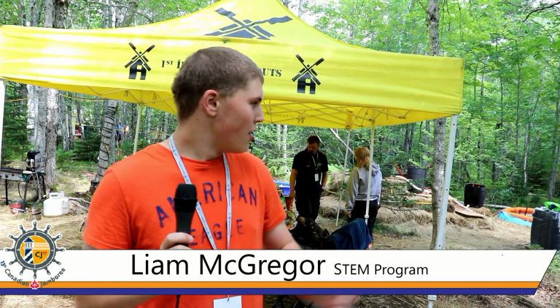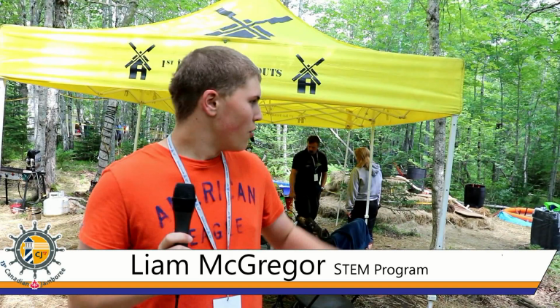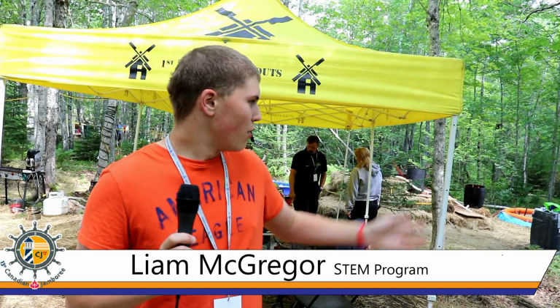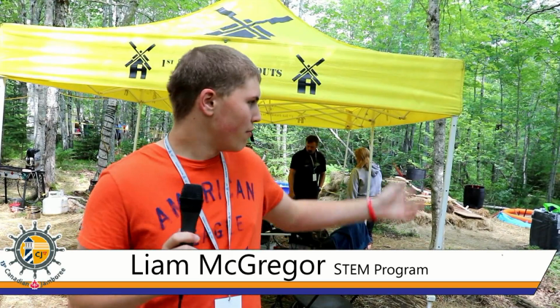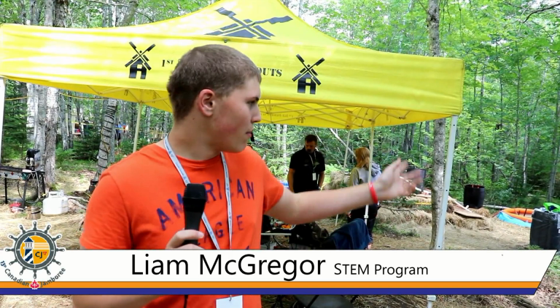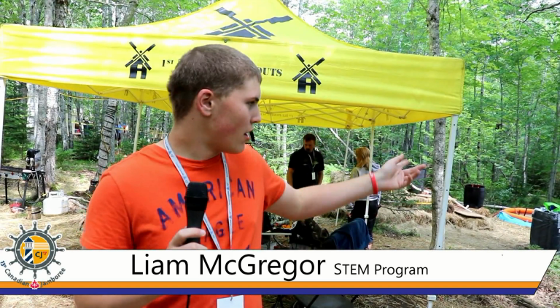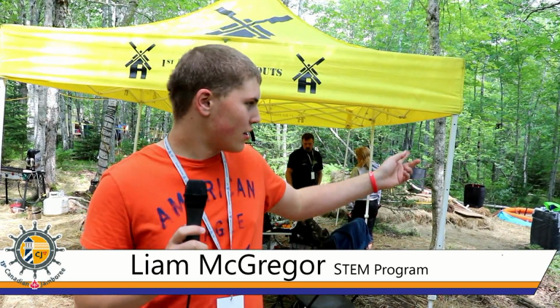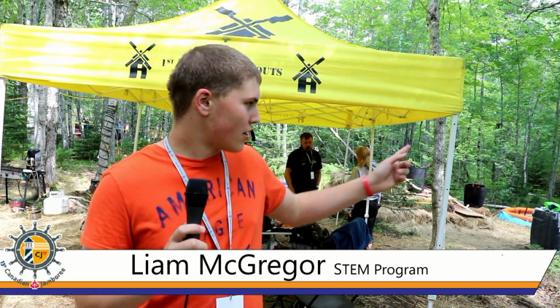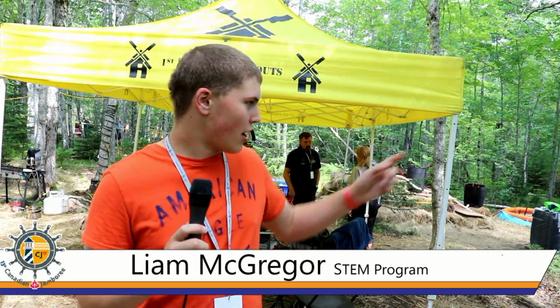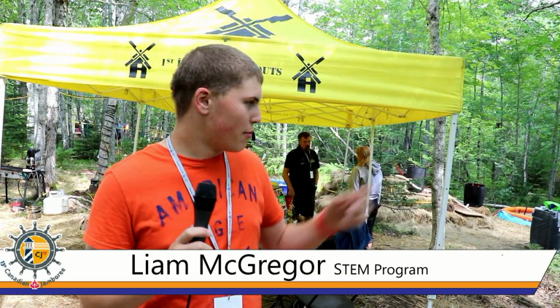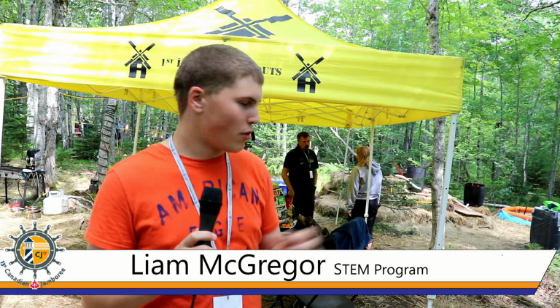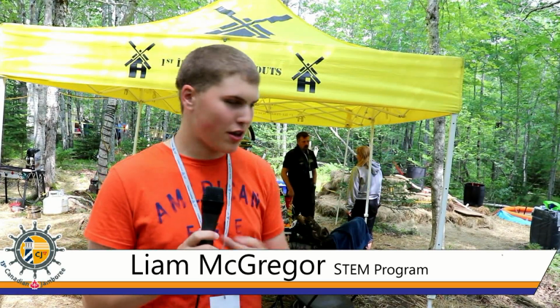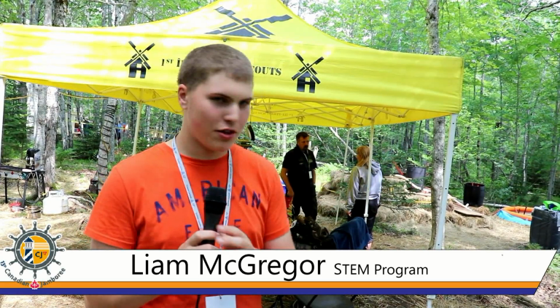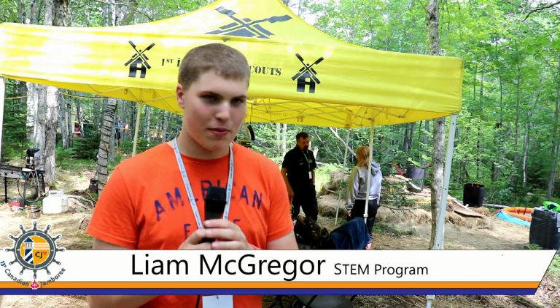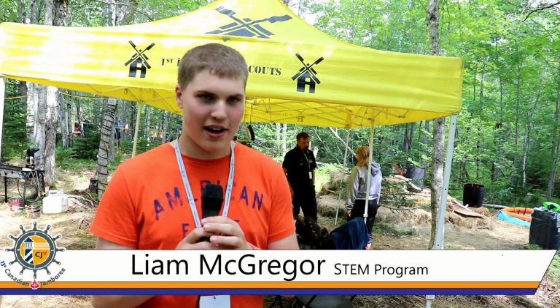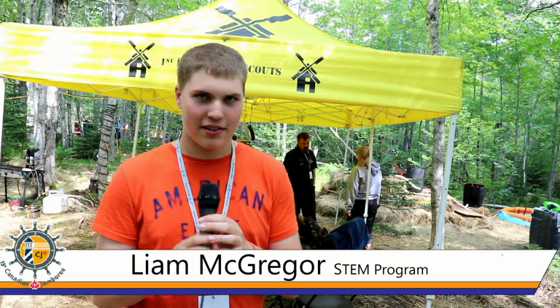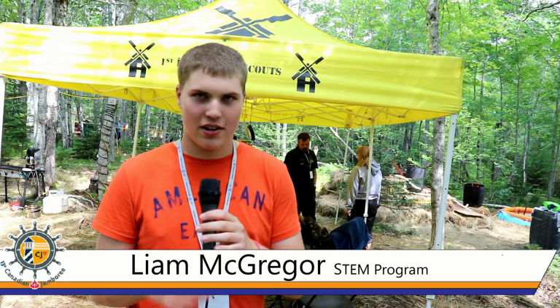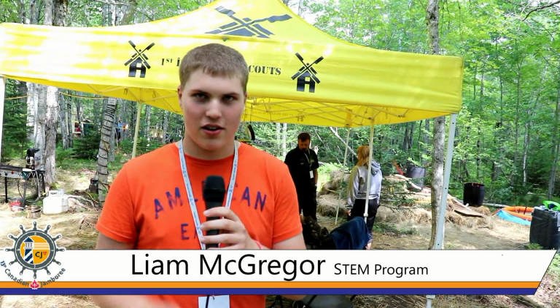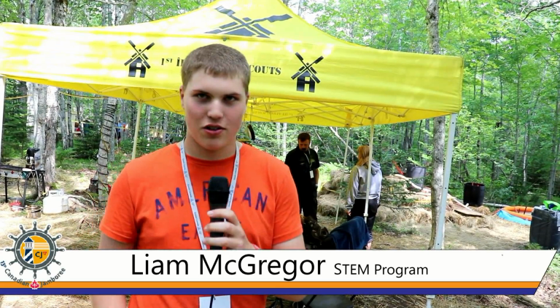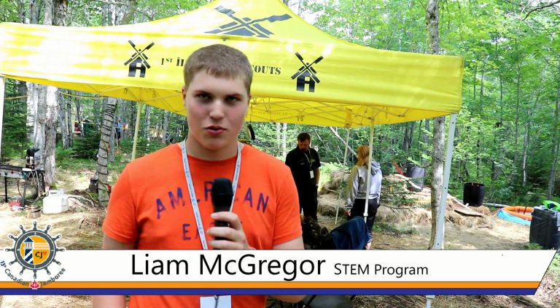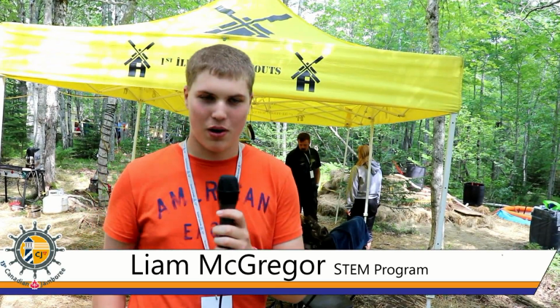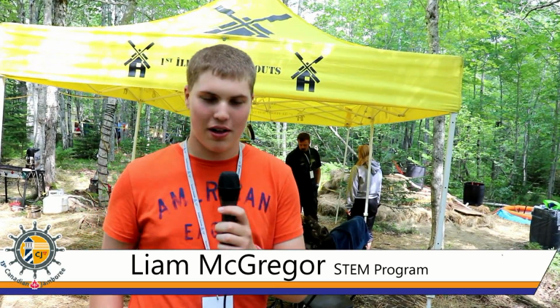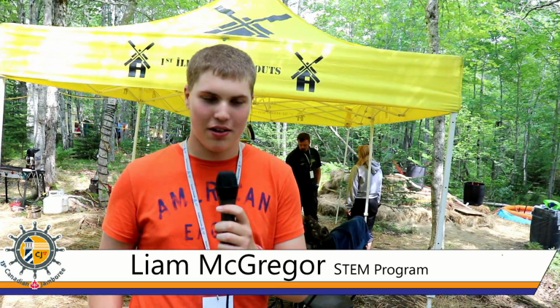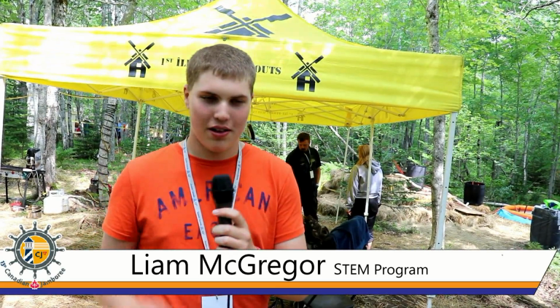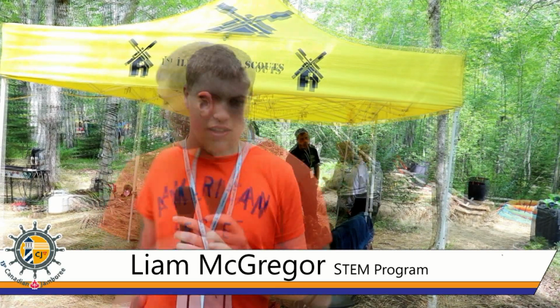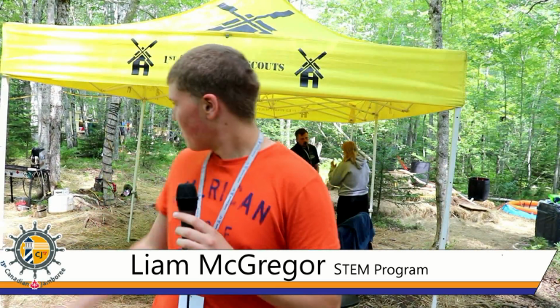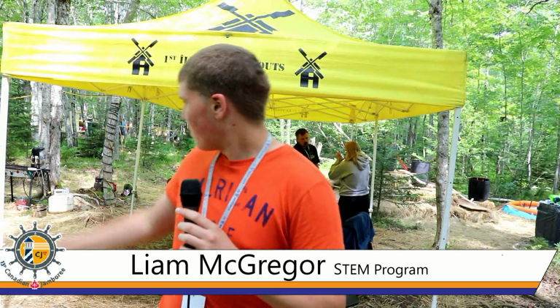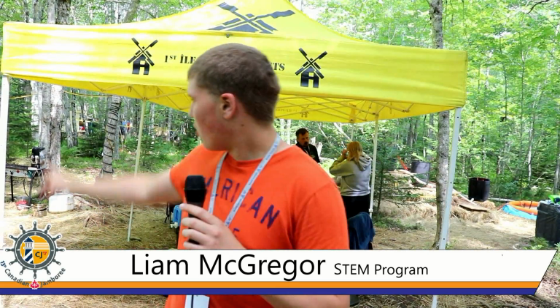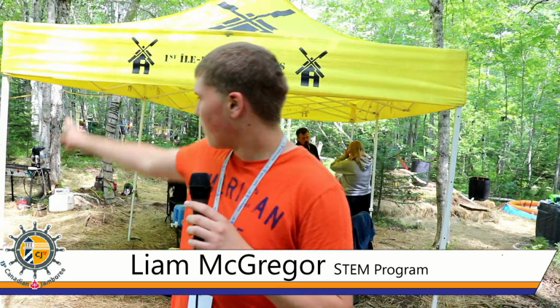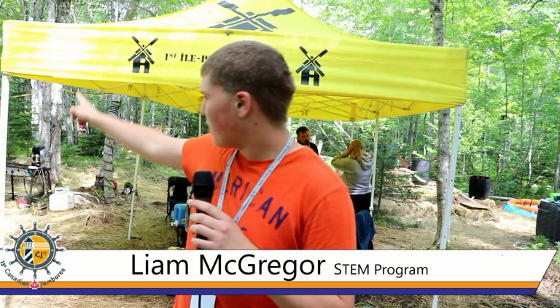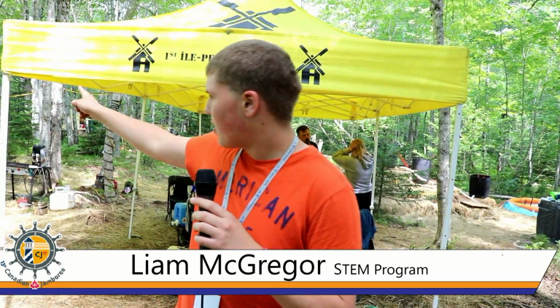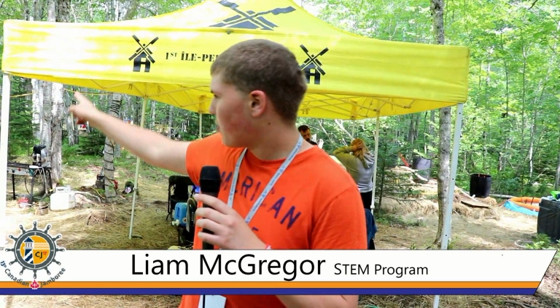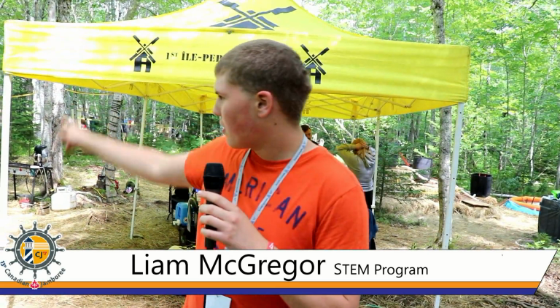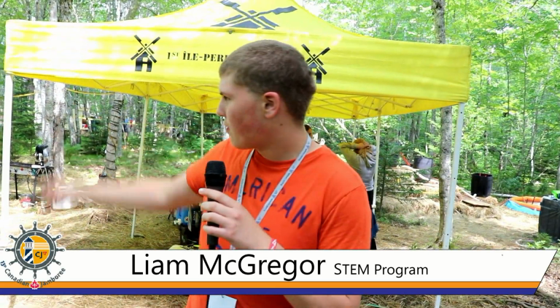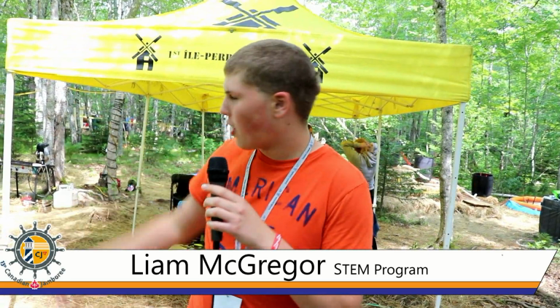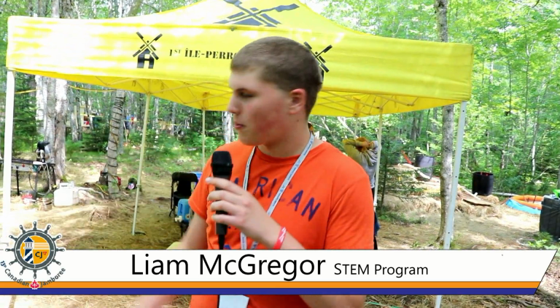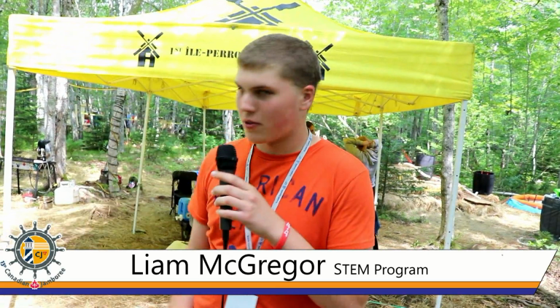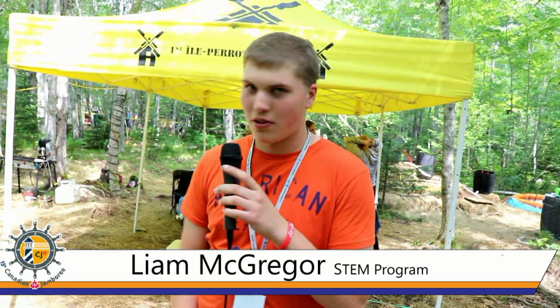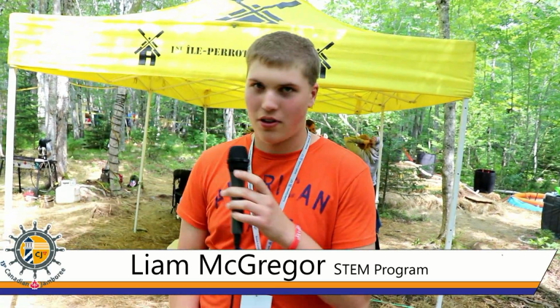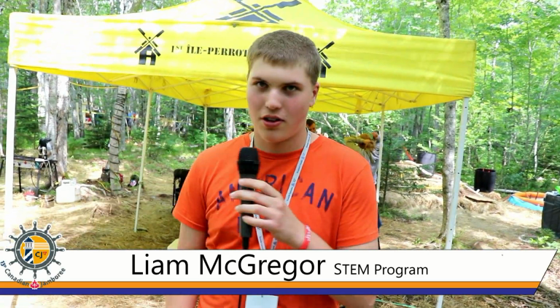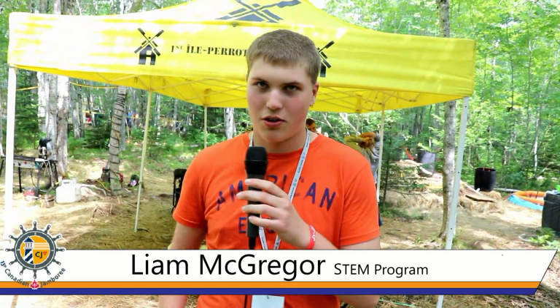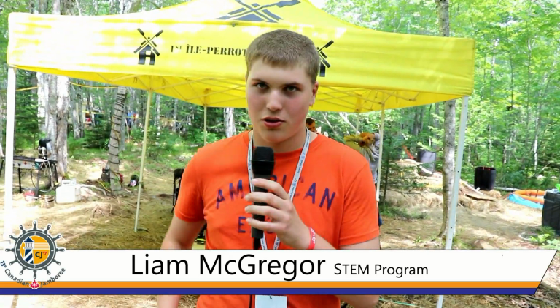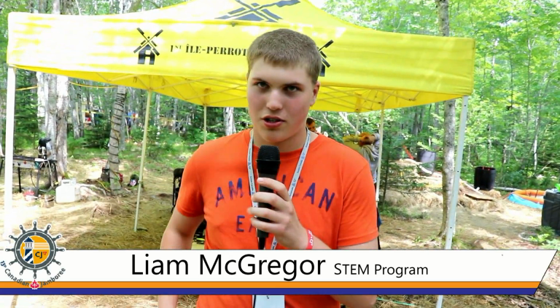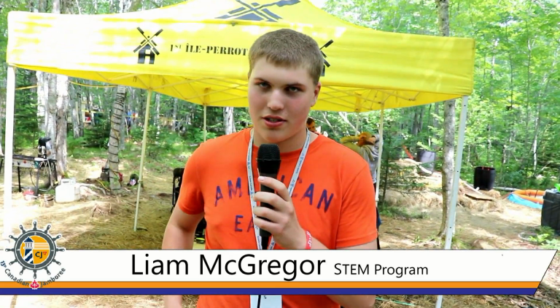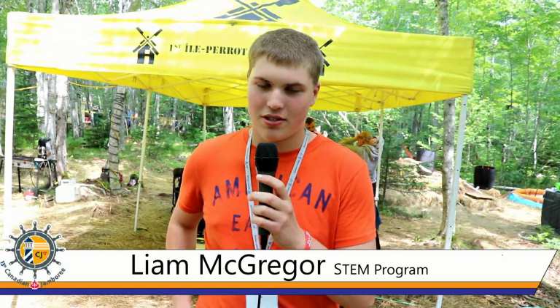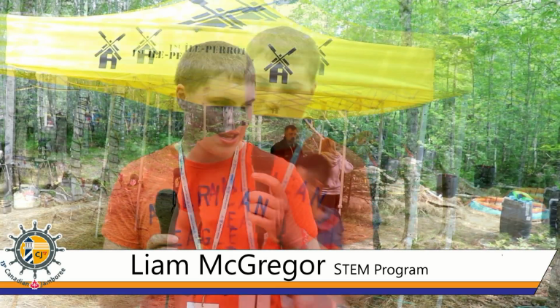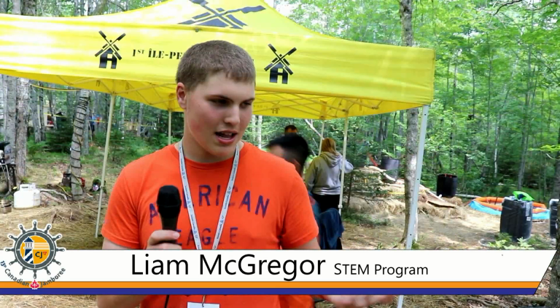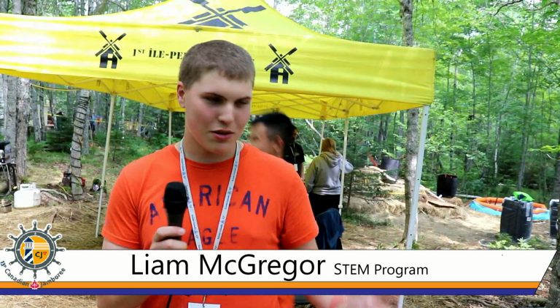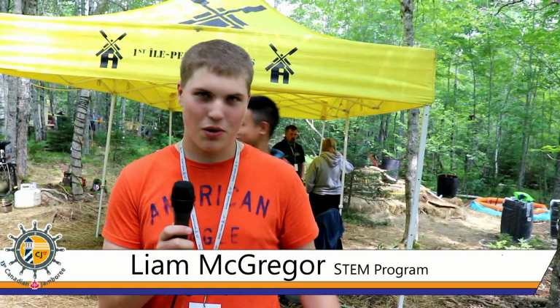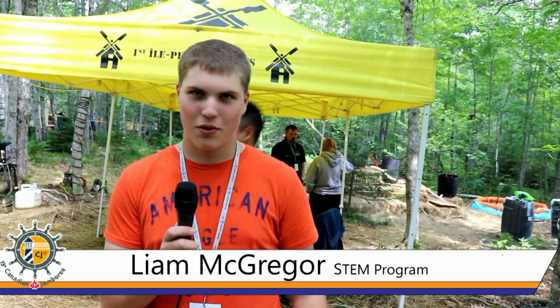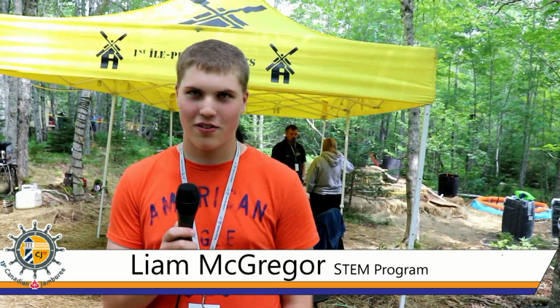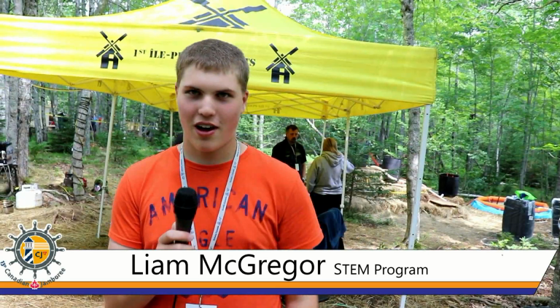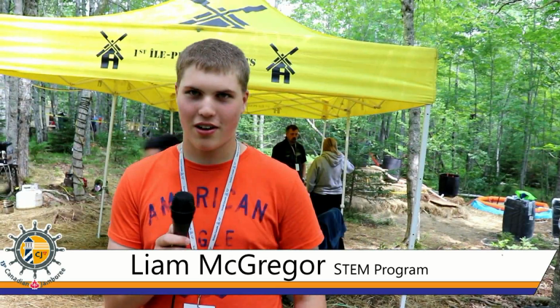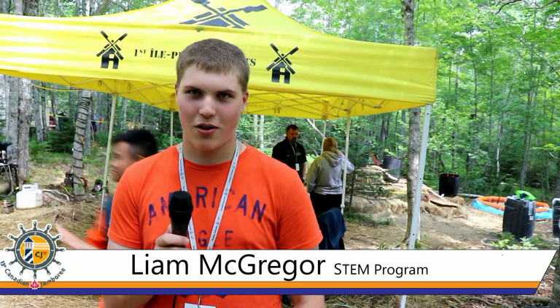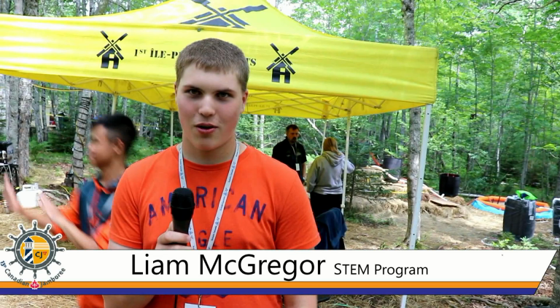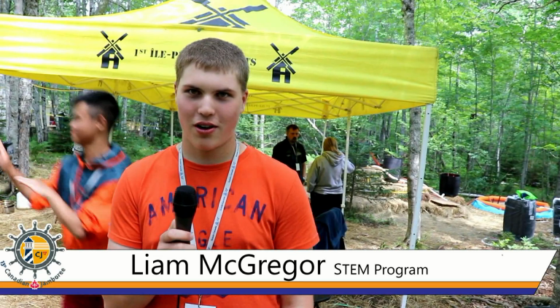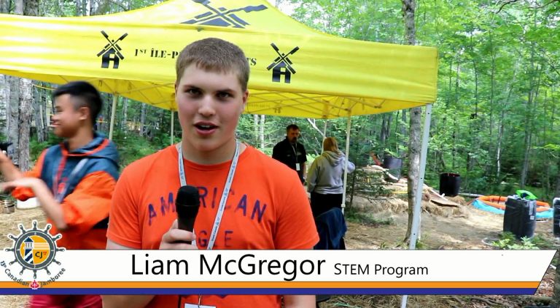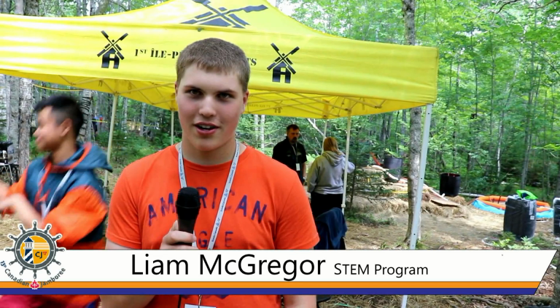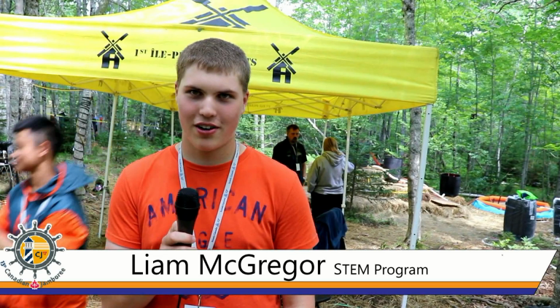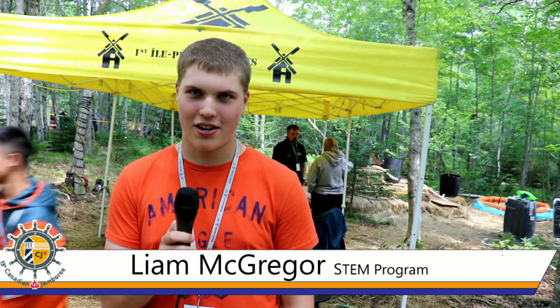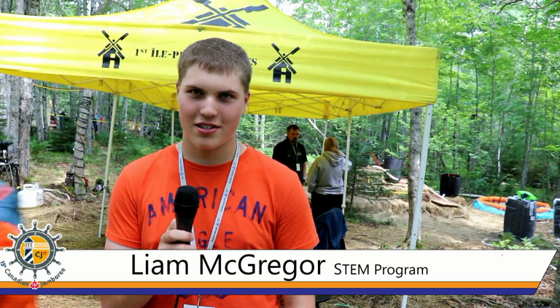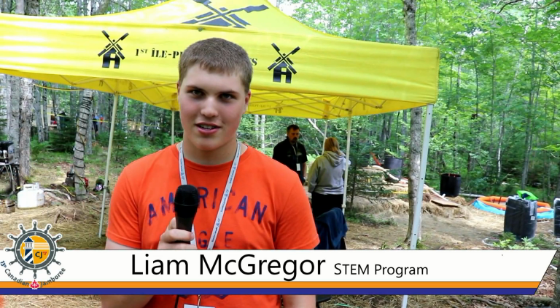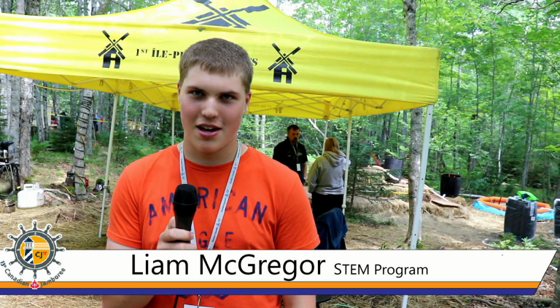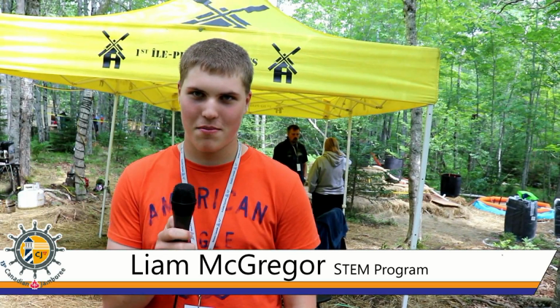We have Maritime Weather back there as well. Over there we have optical illusions. That's what we've got going on here at STEM.